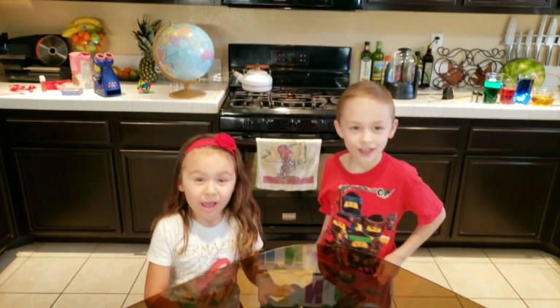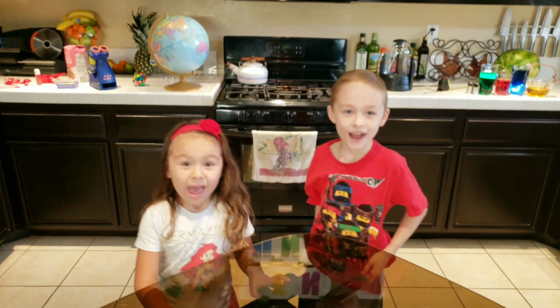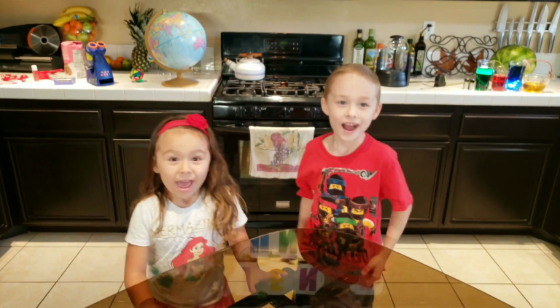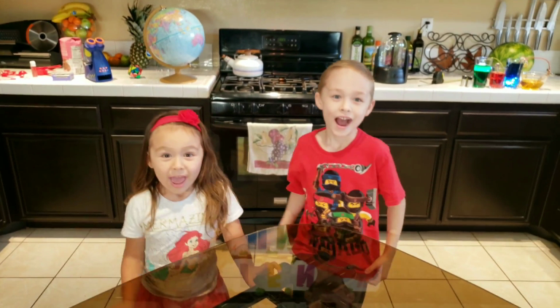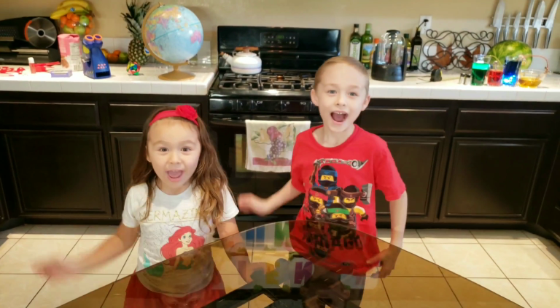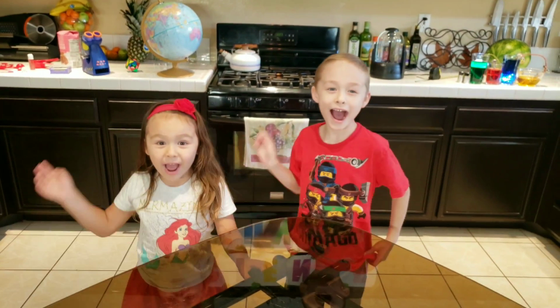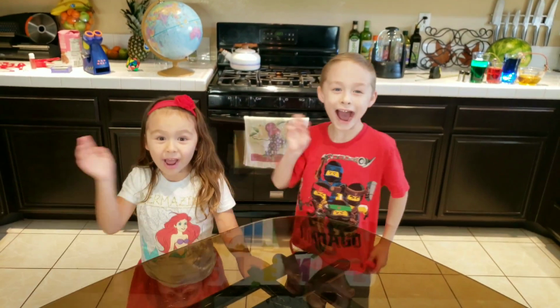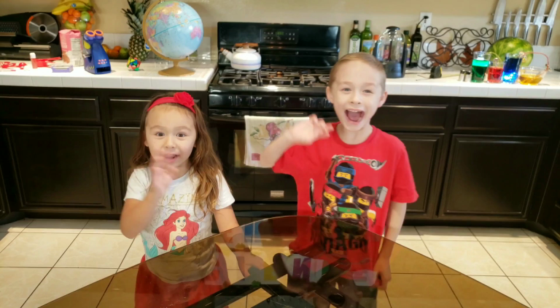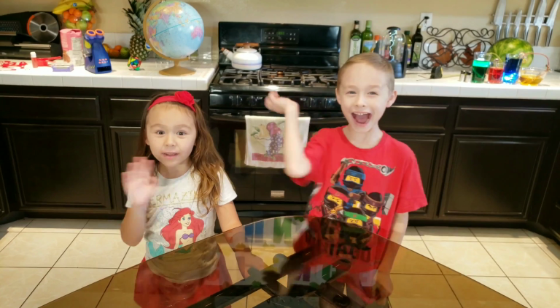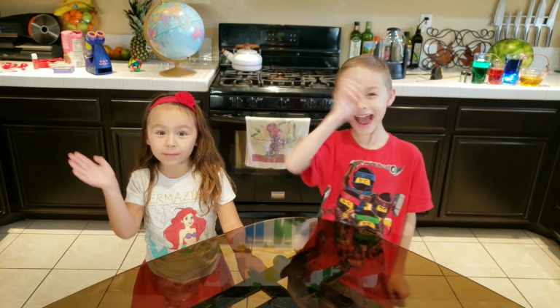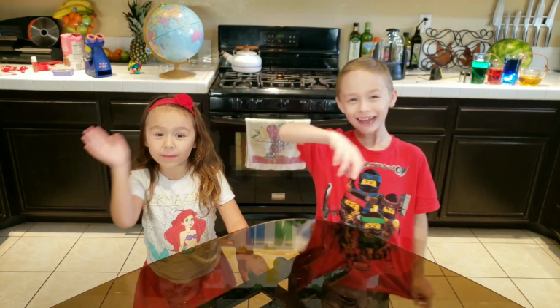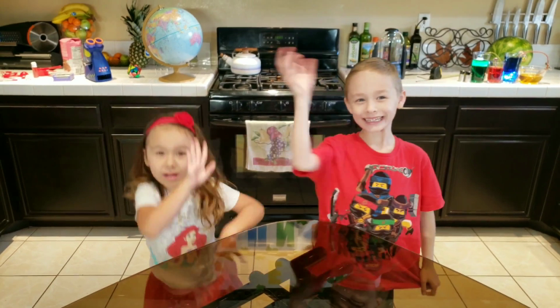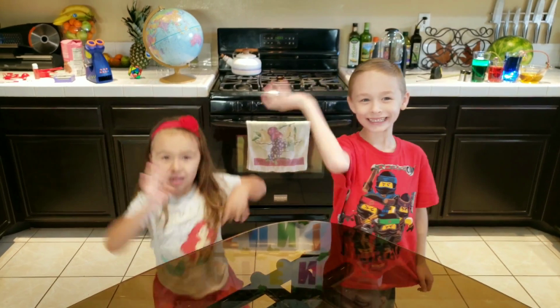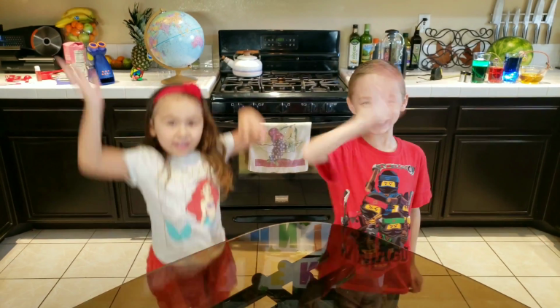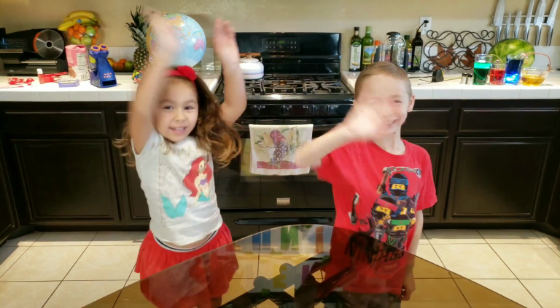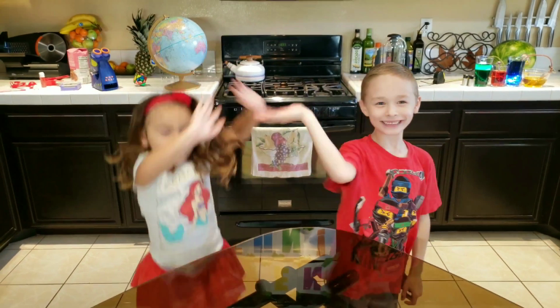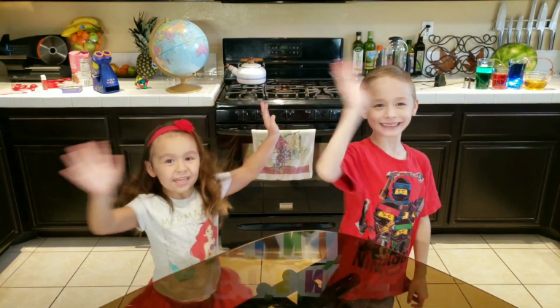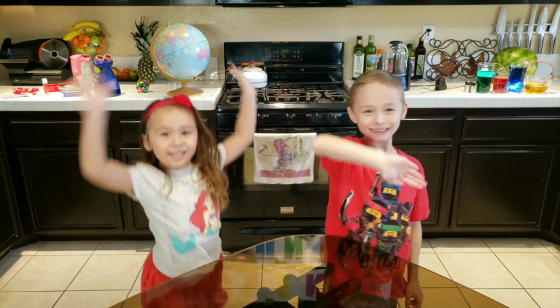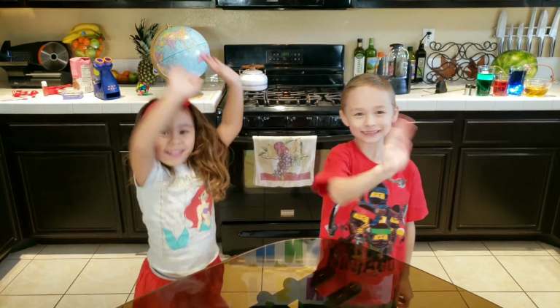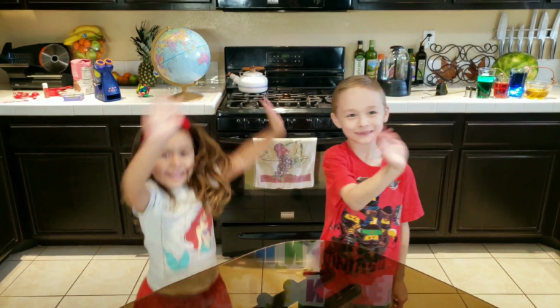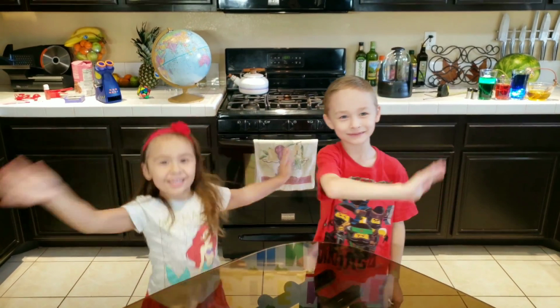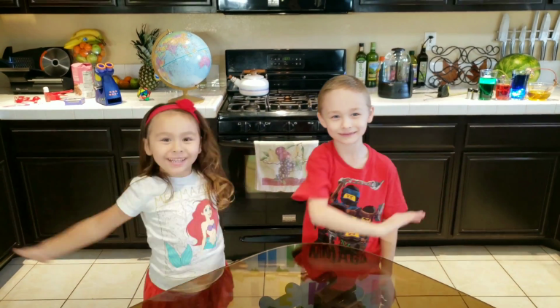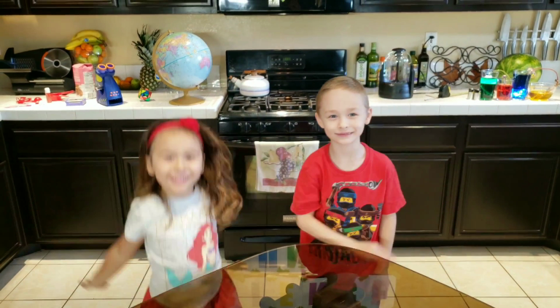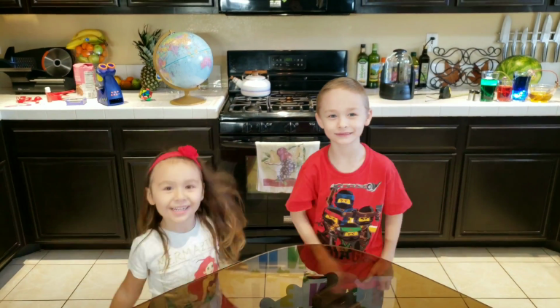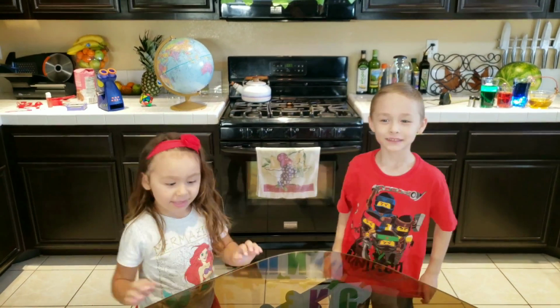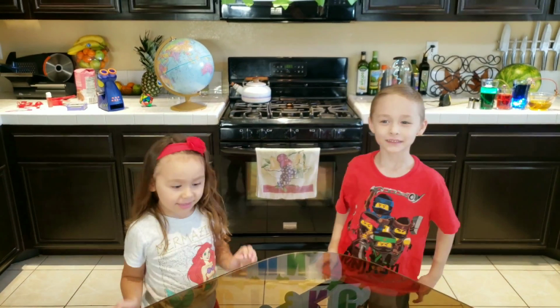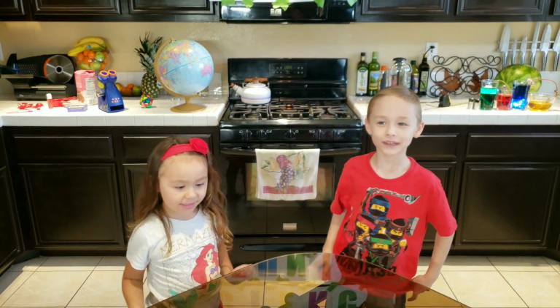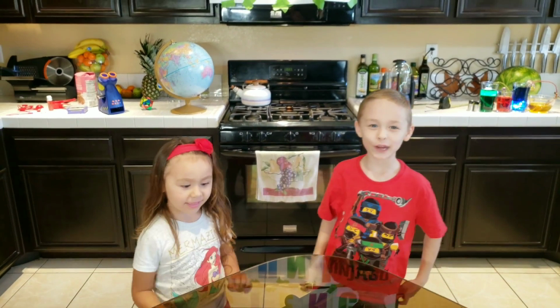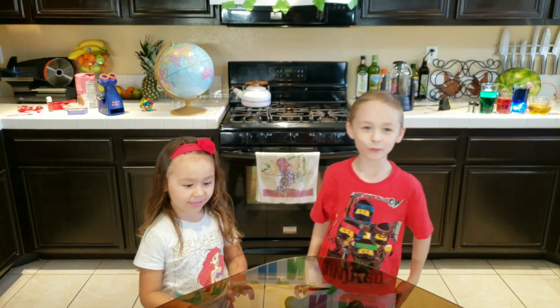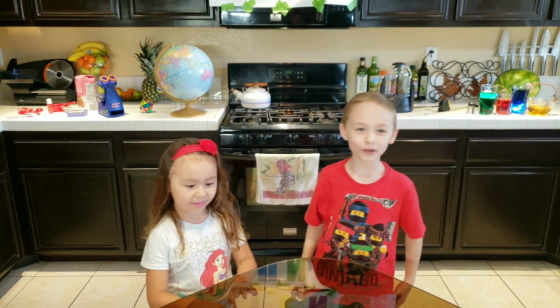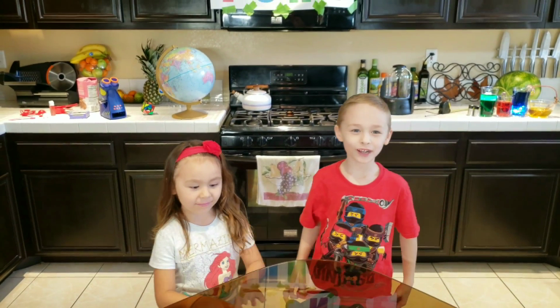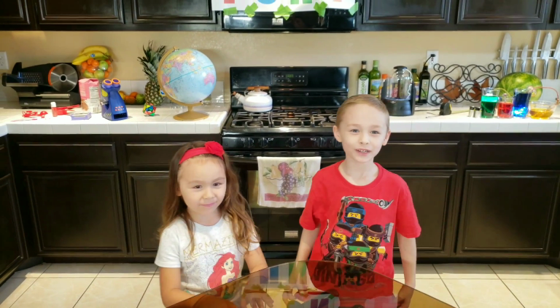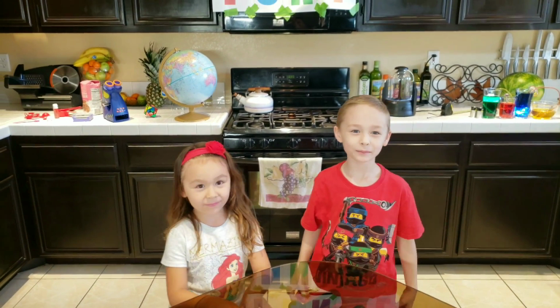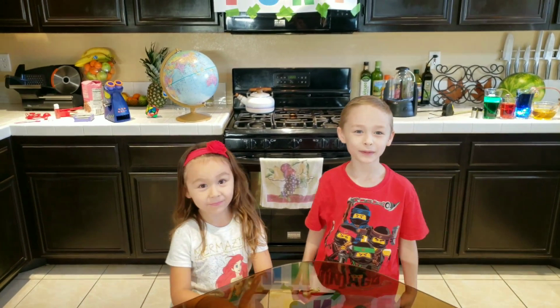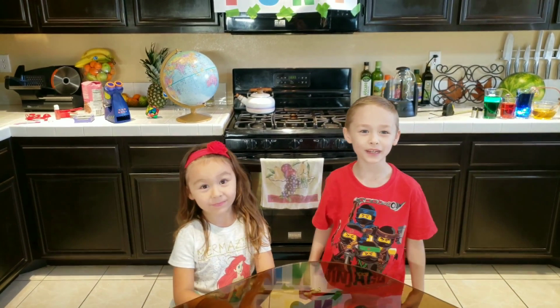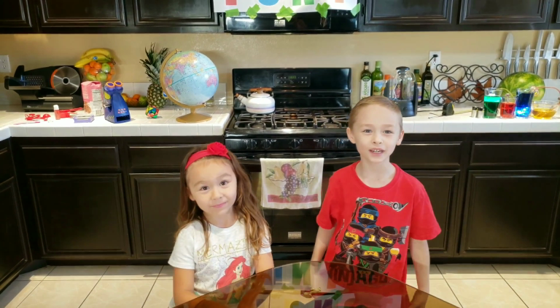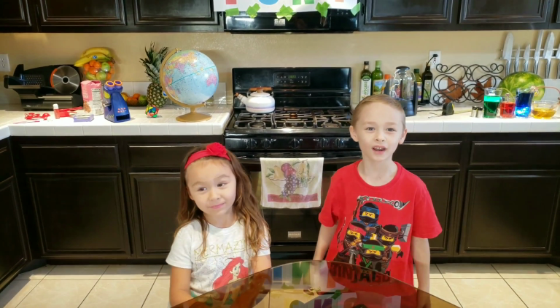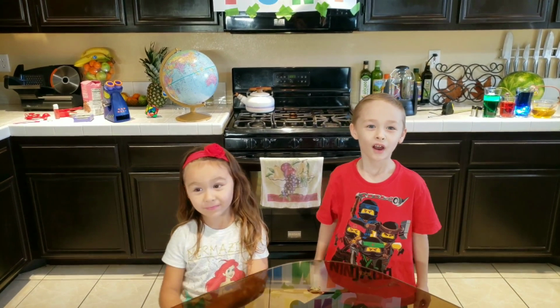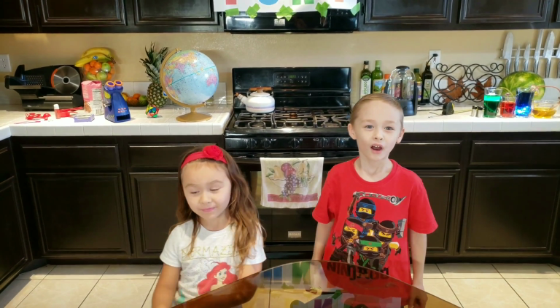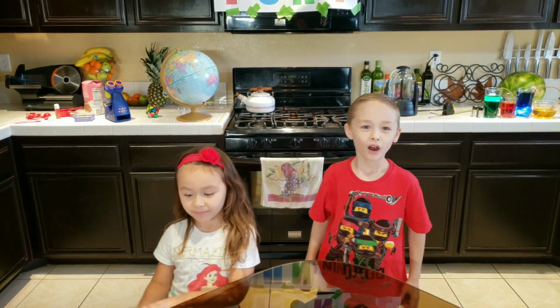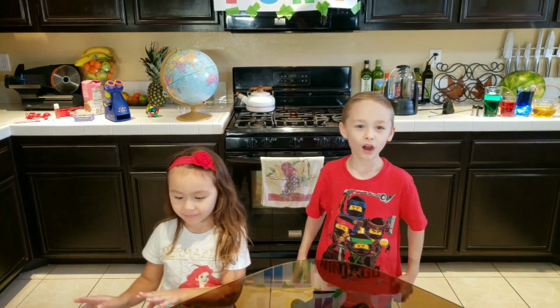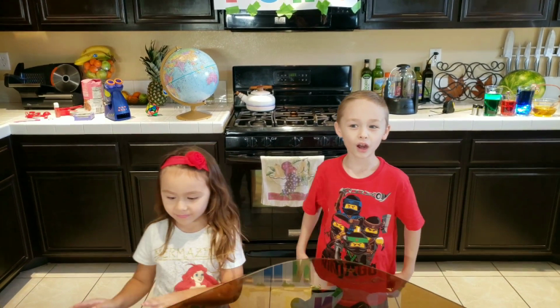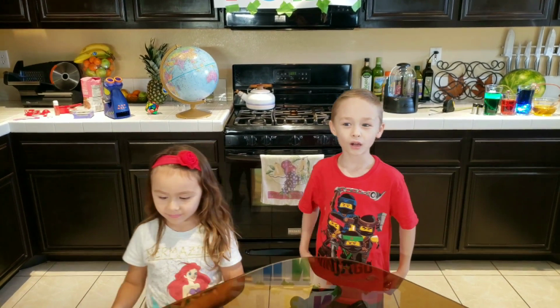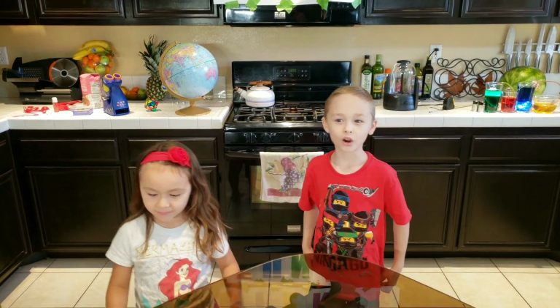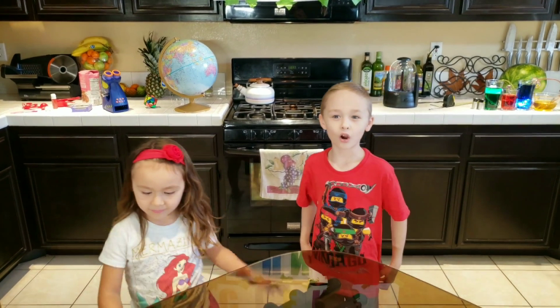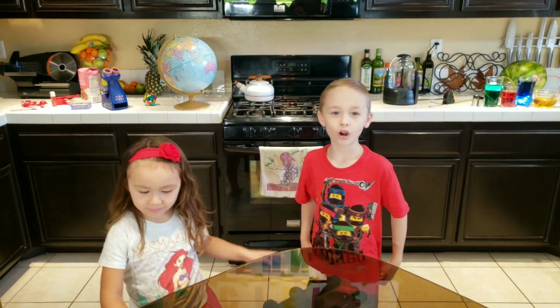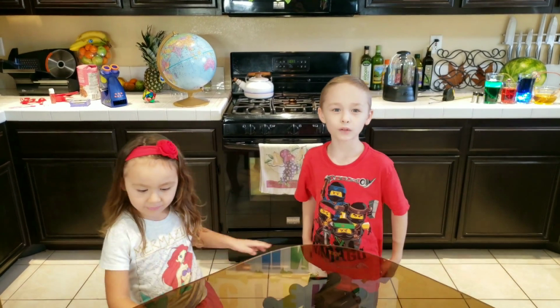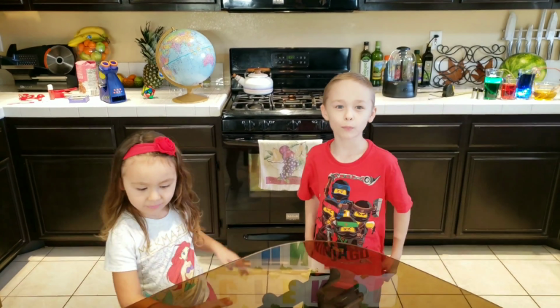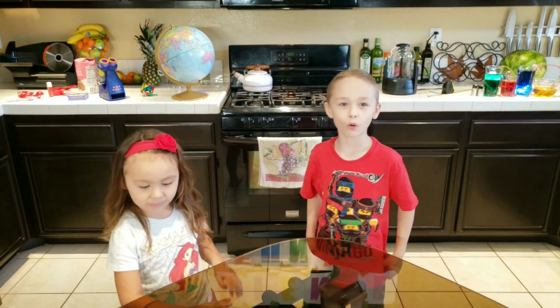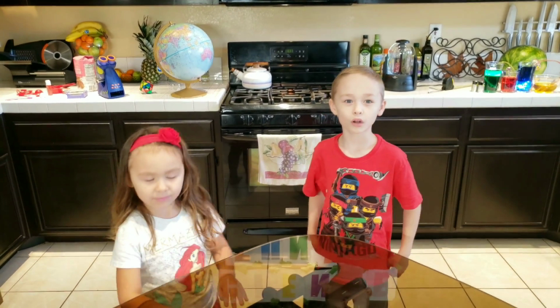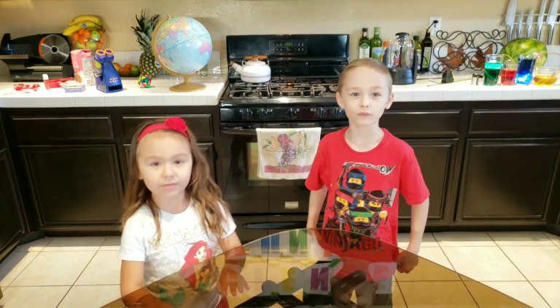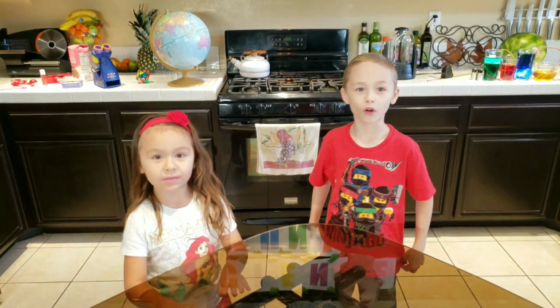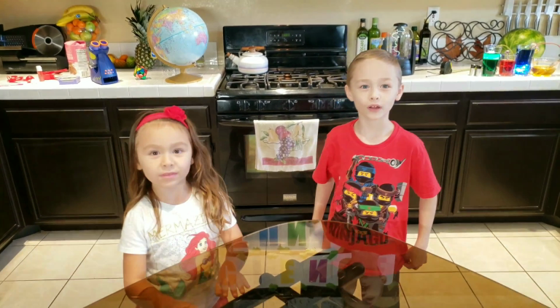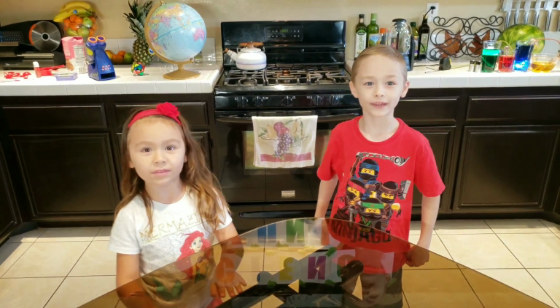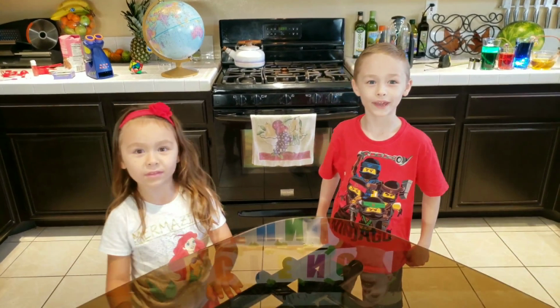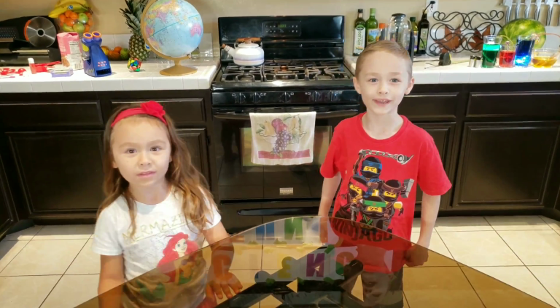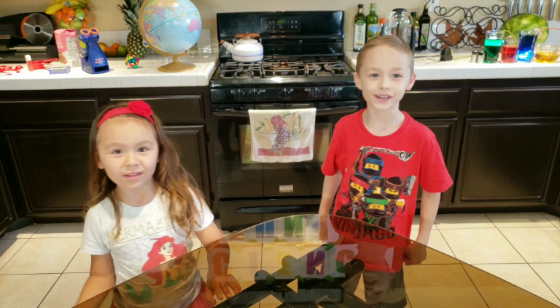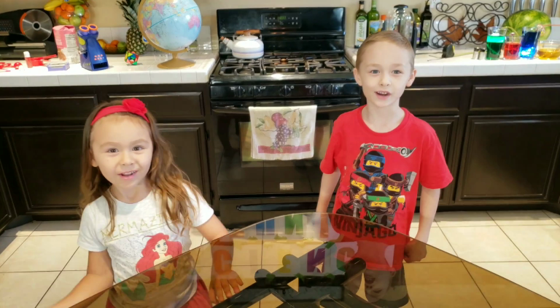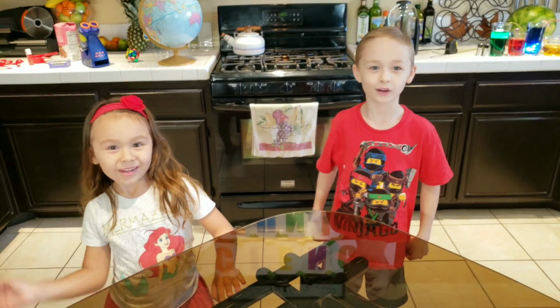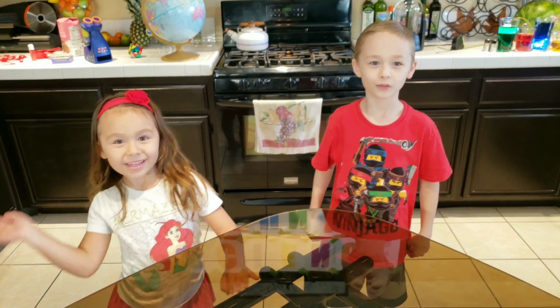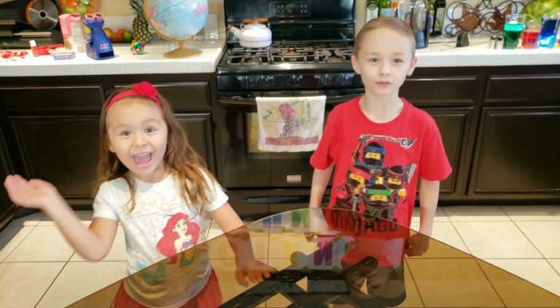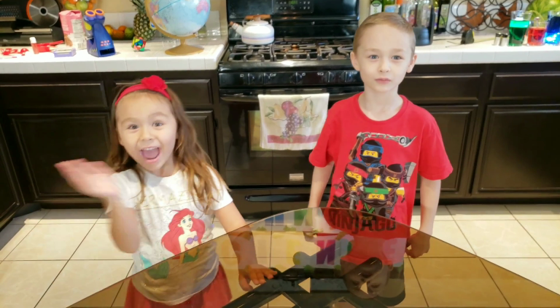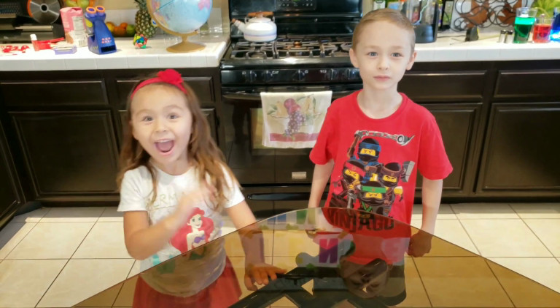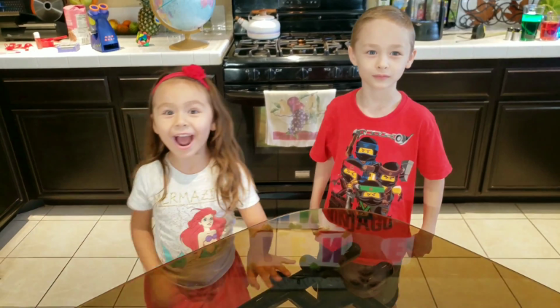Hi! Today we're going to make a cardboard volcano. Yeah!